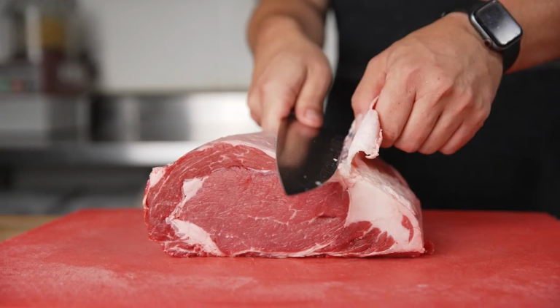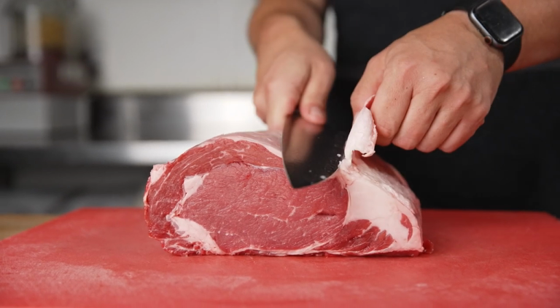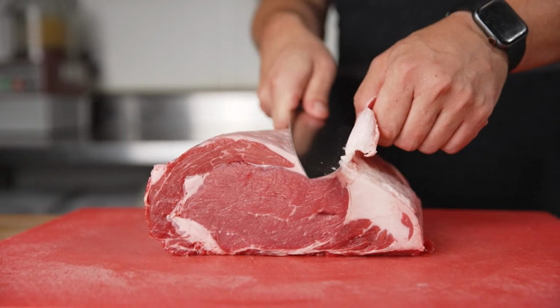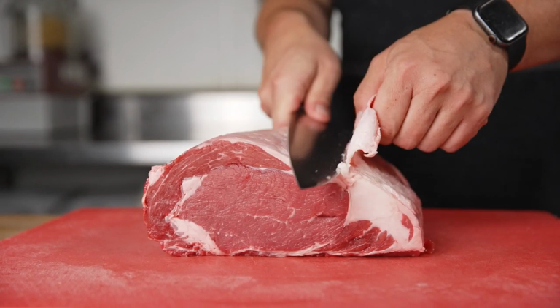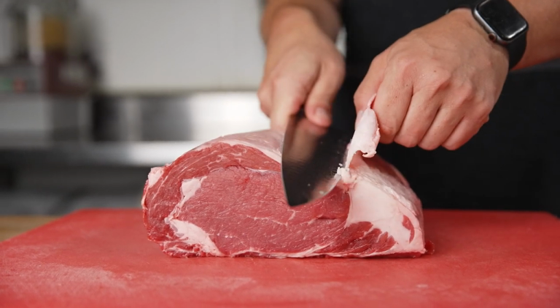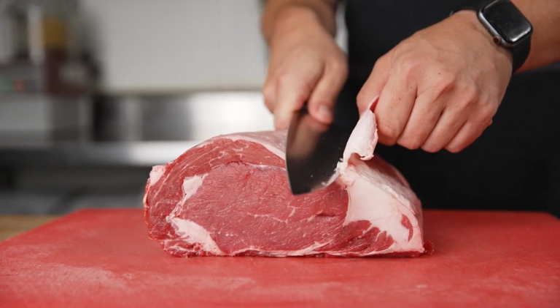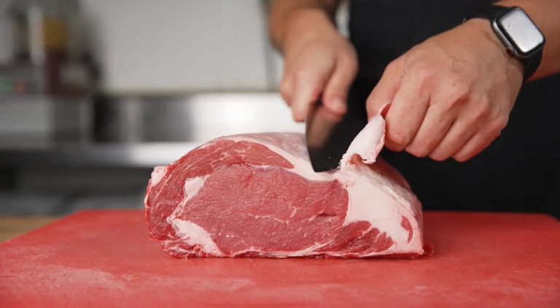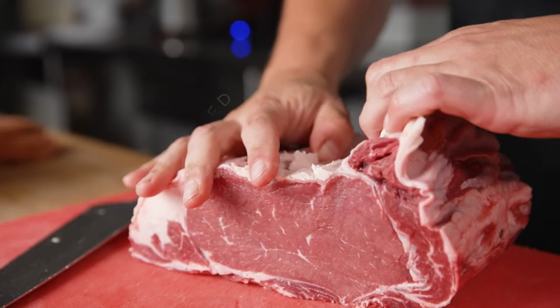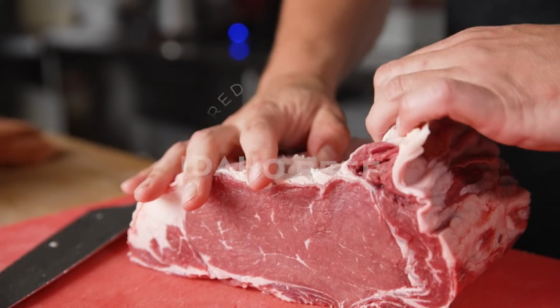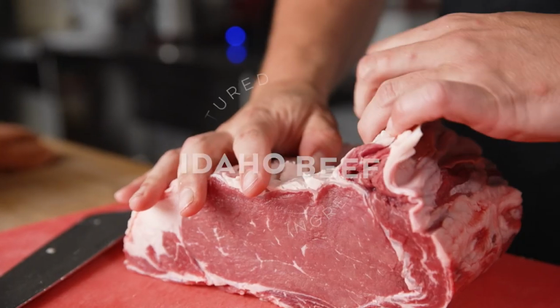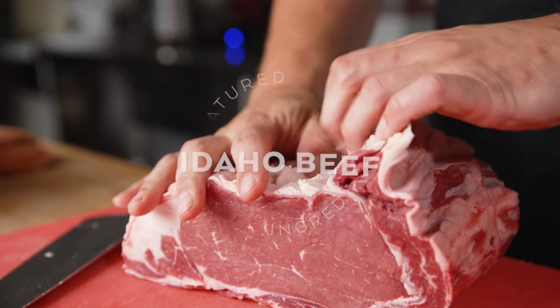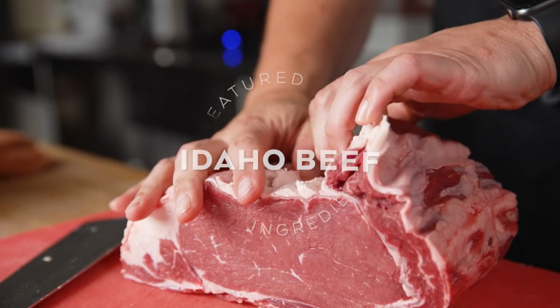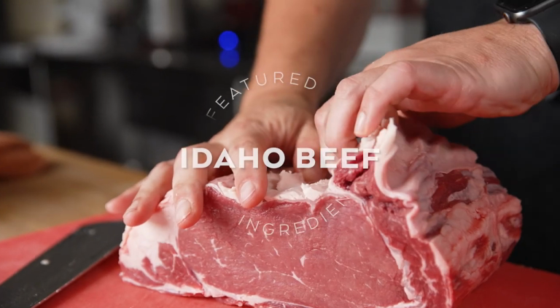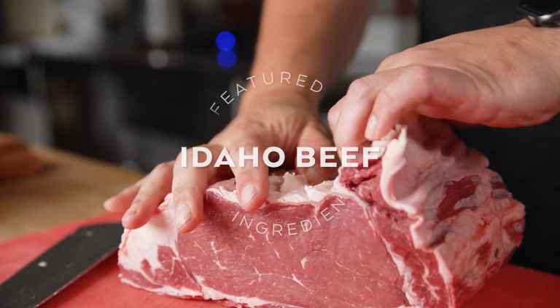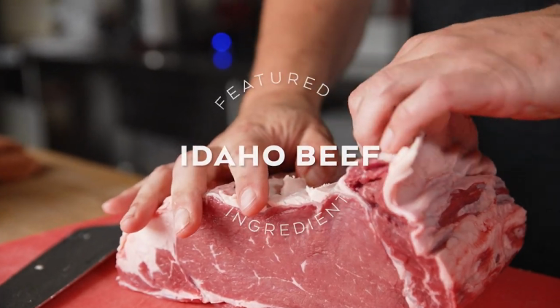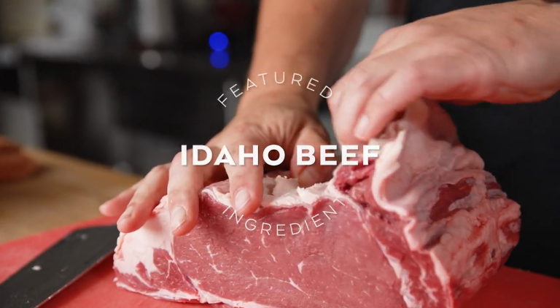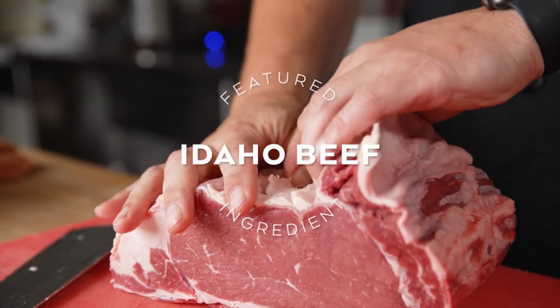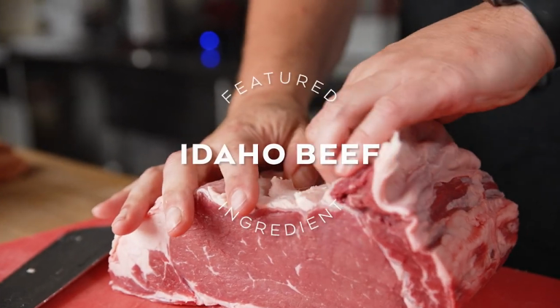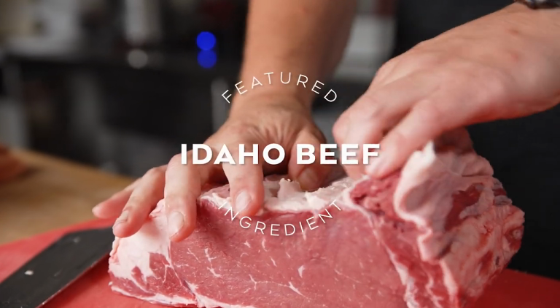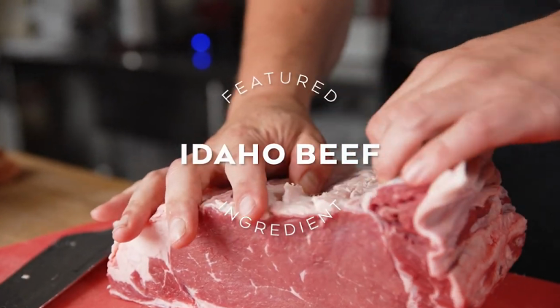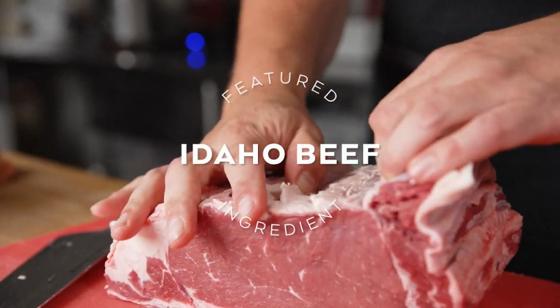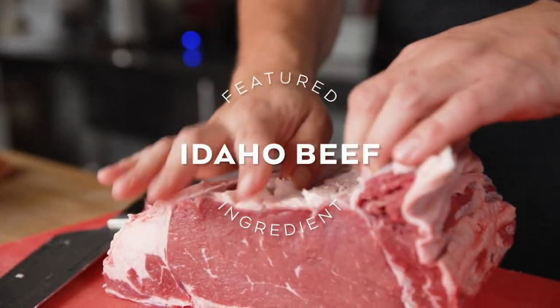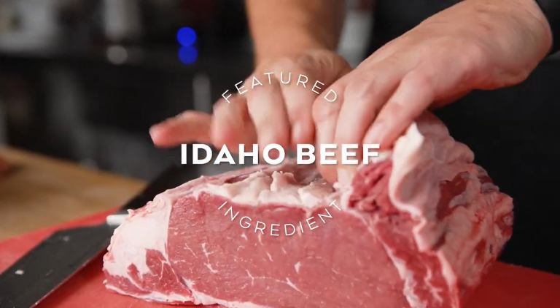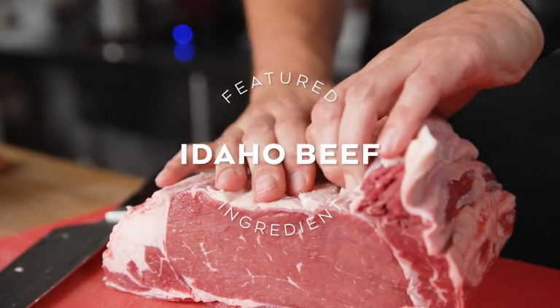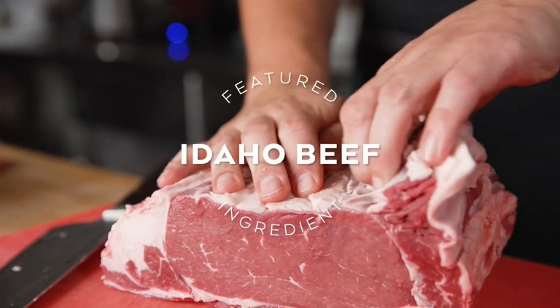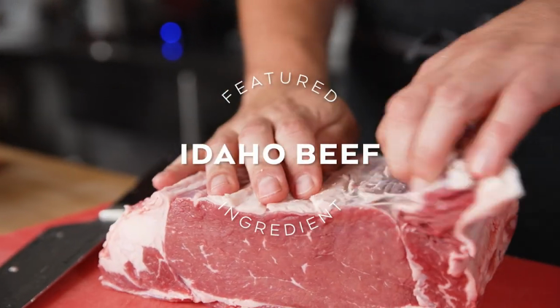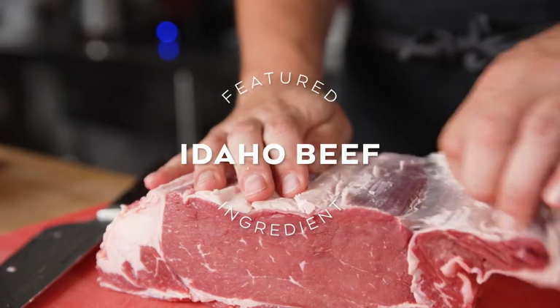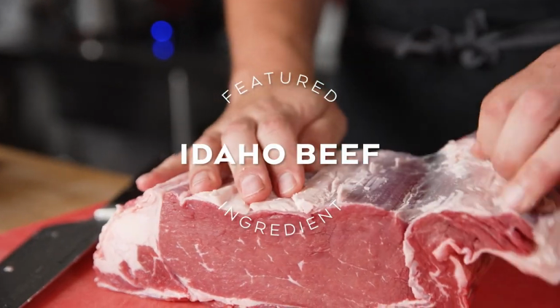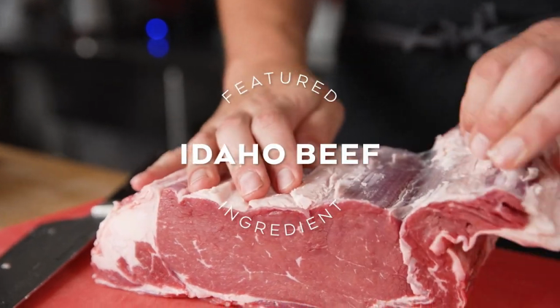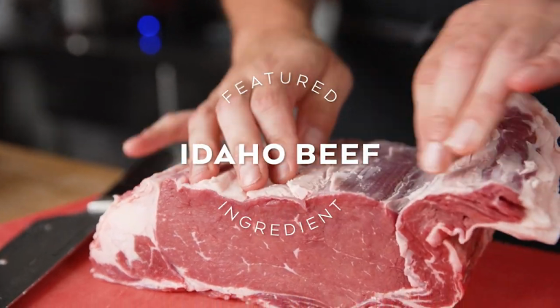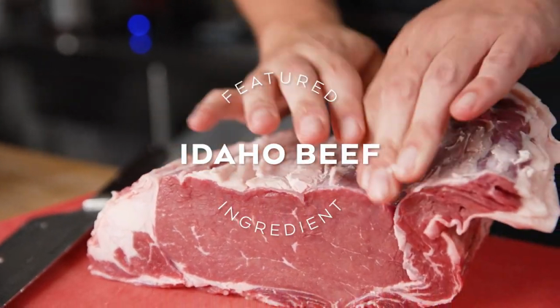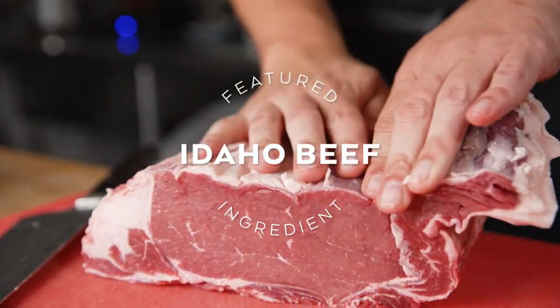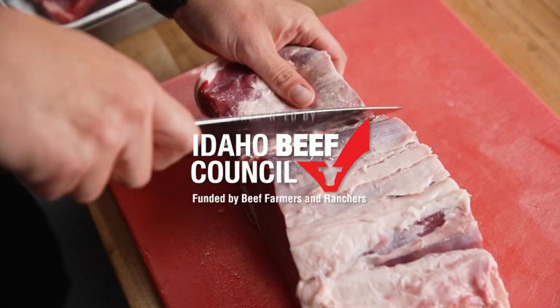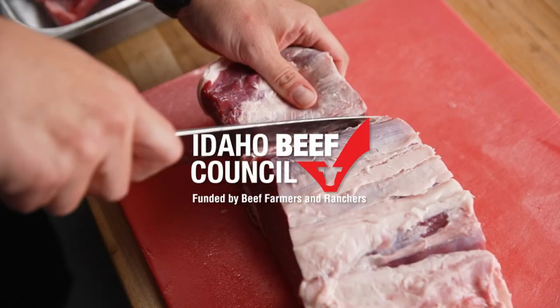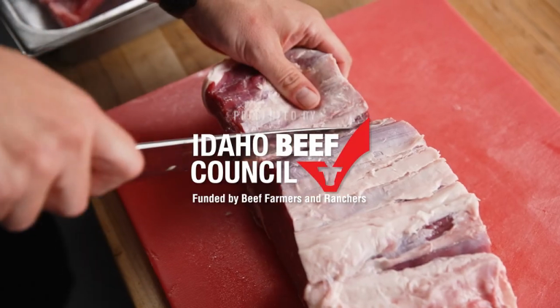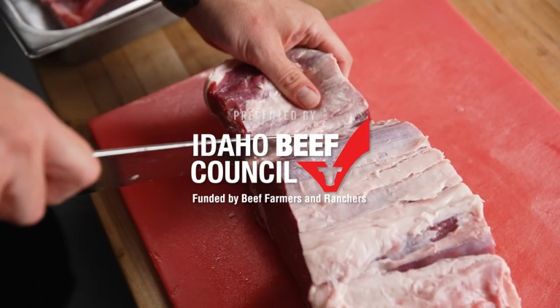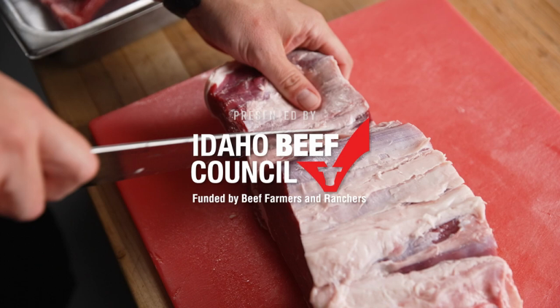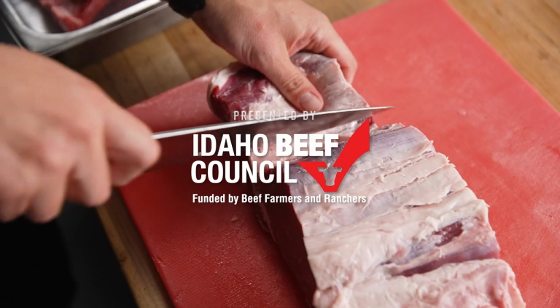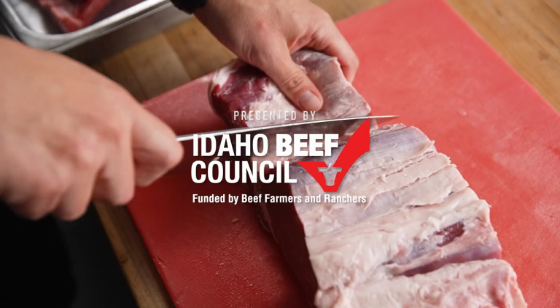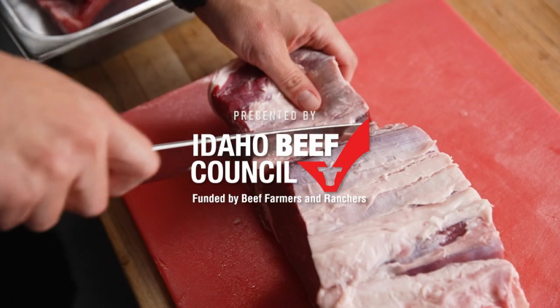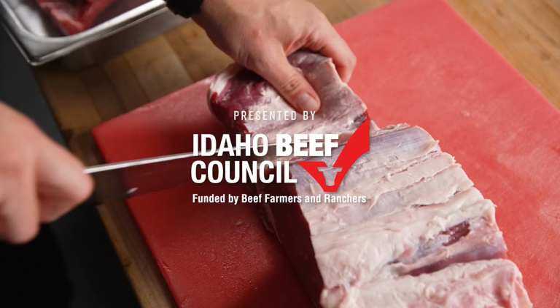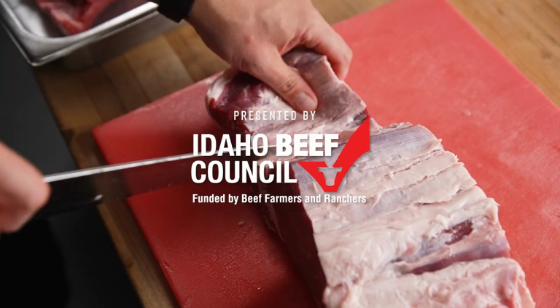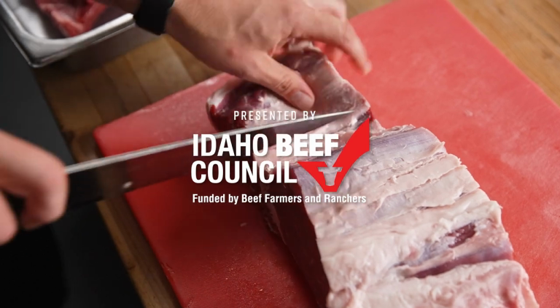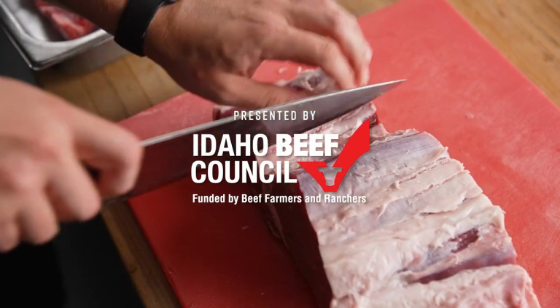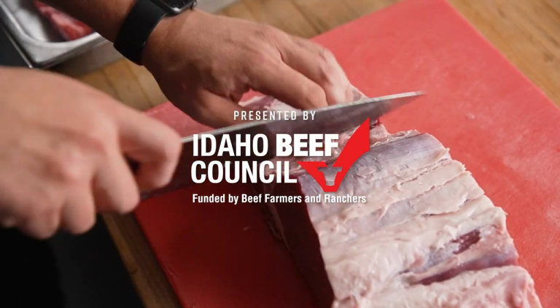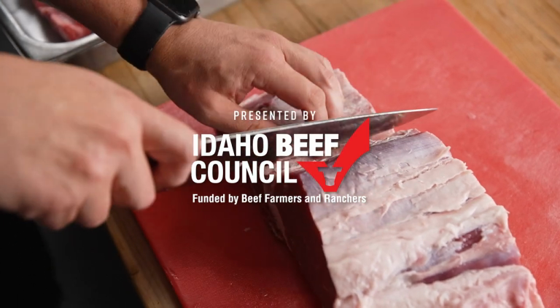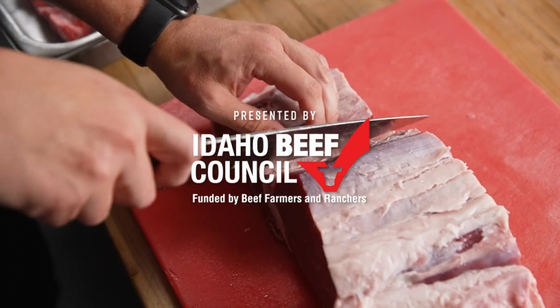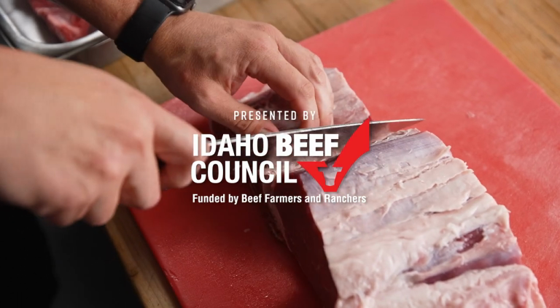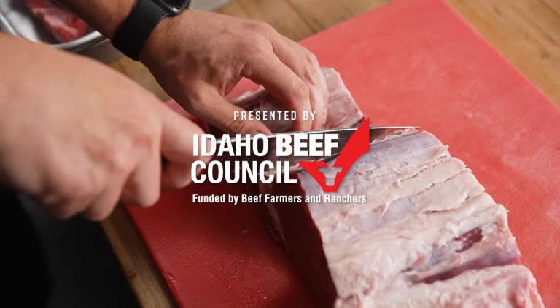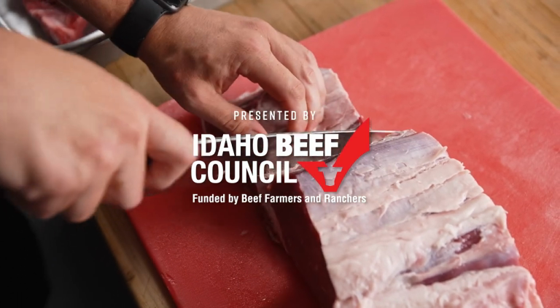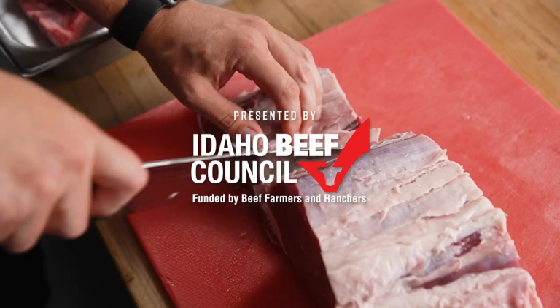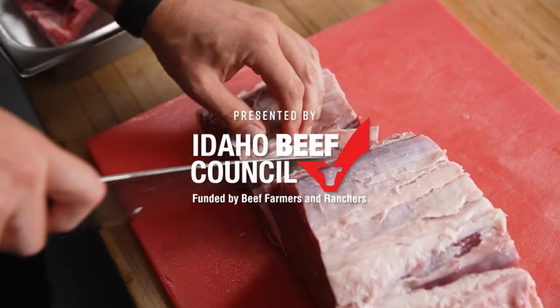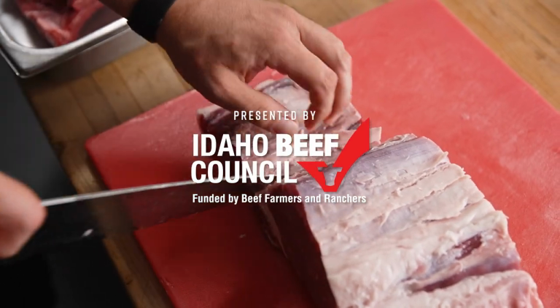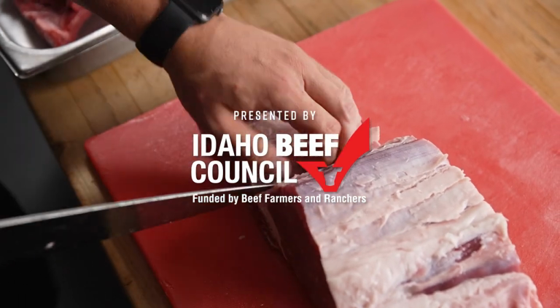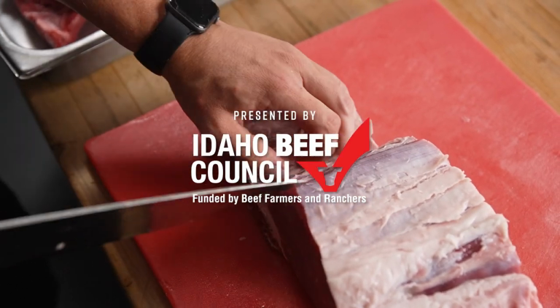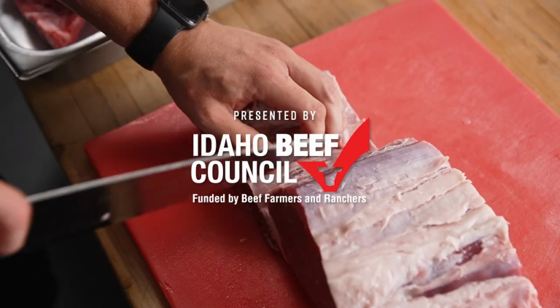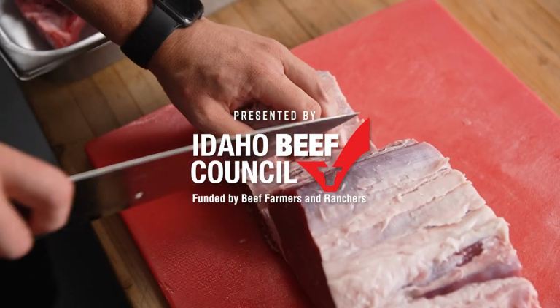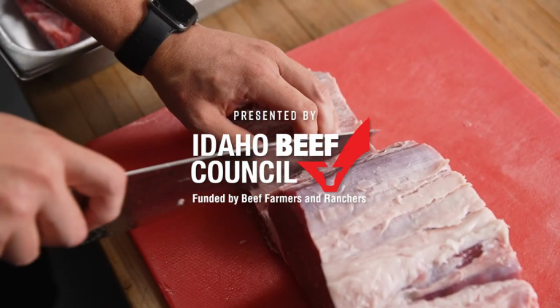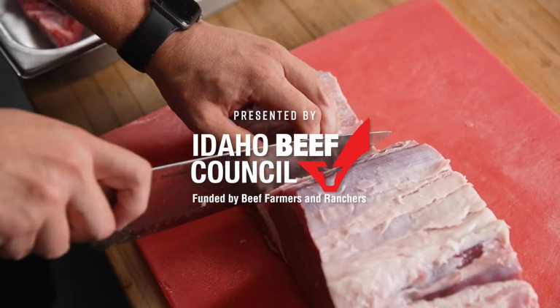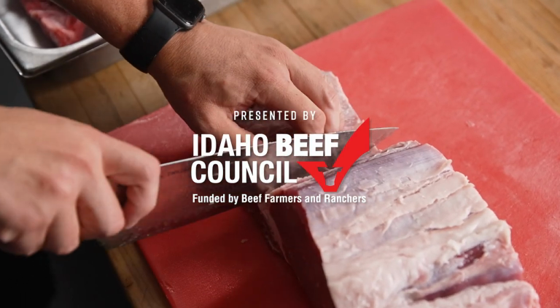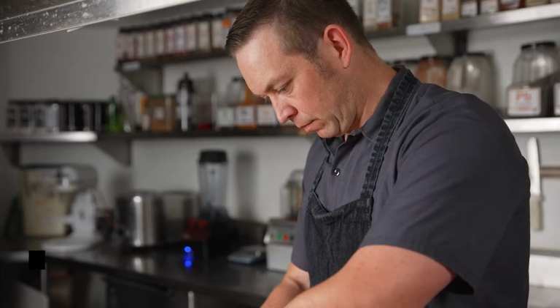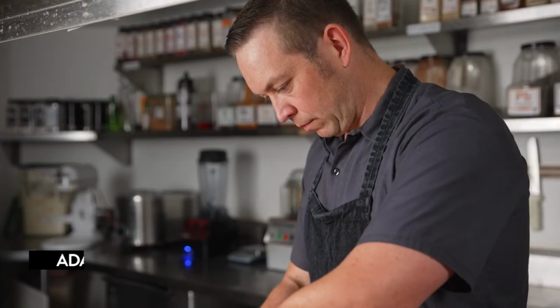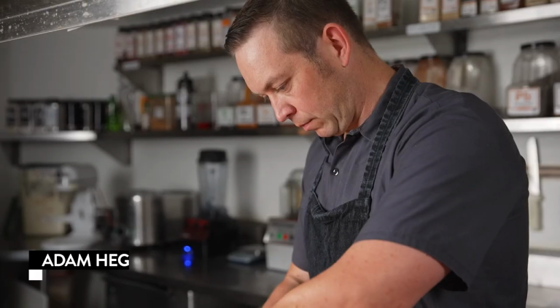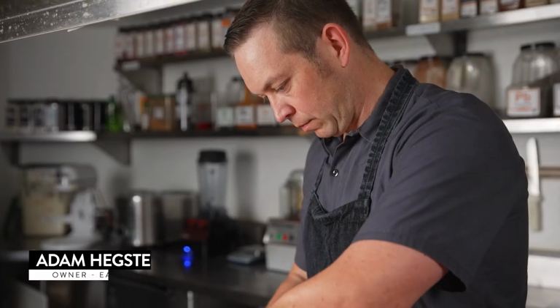At Eat Good Group we have a variety of different concepts including seven brick-and-mortar restaurants, food trucks, catering, and a commissary kitchen.